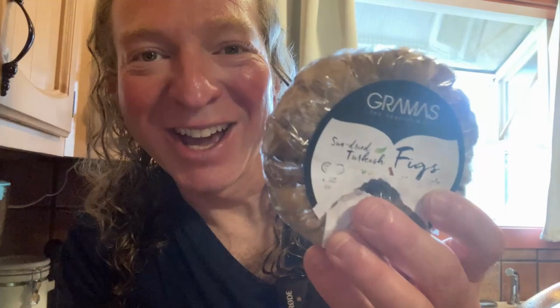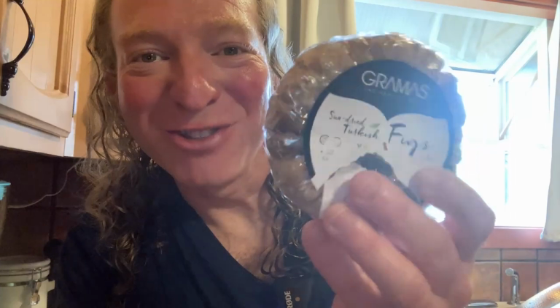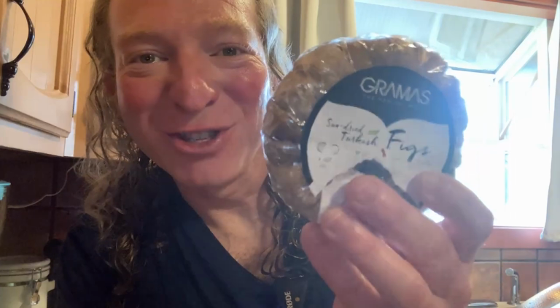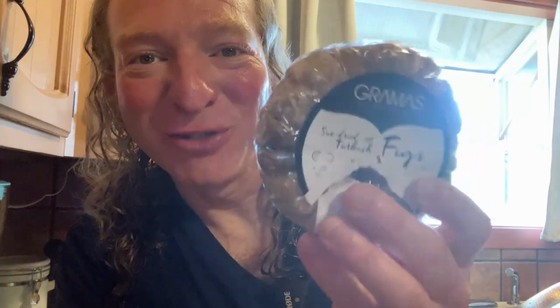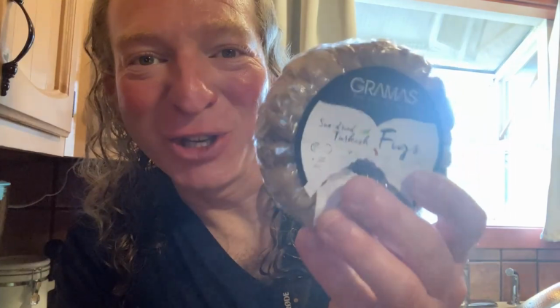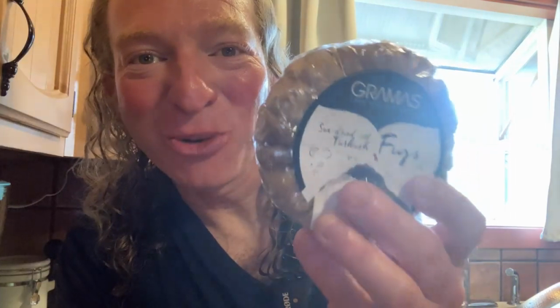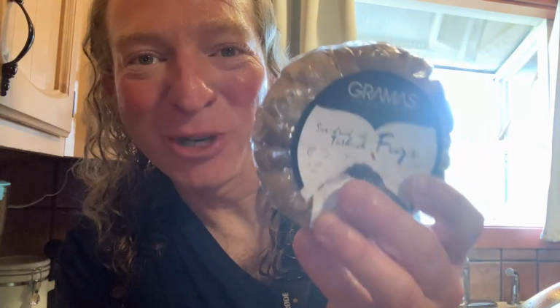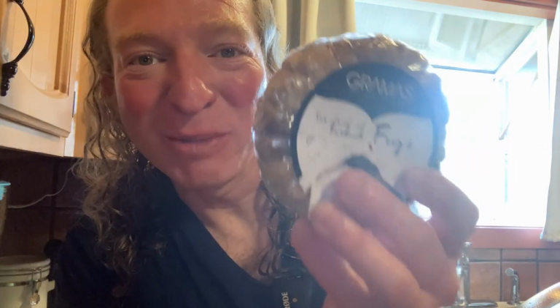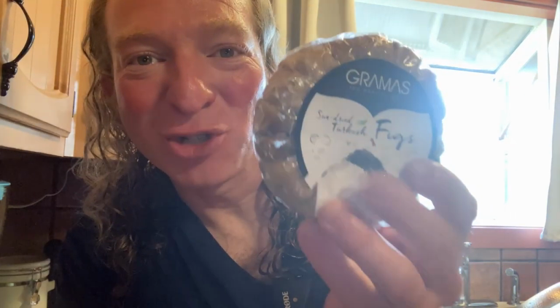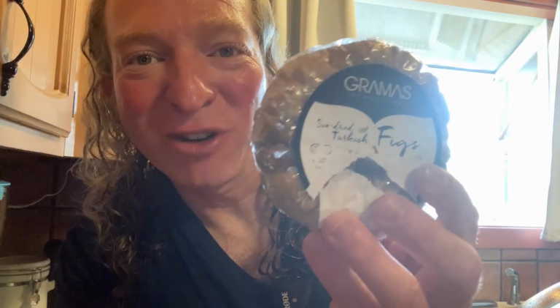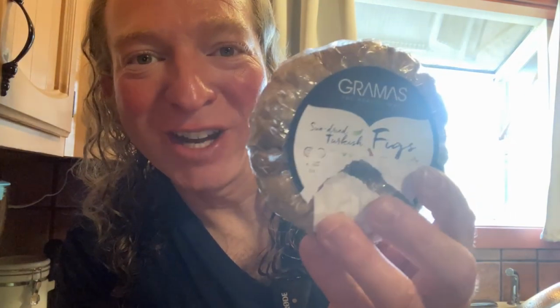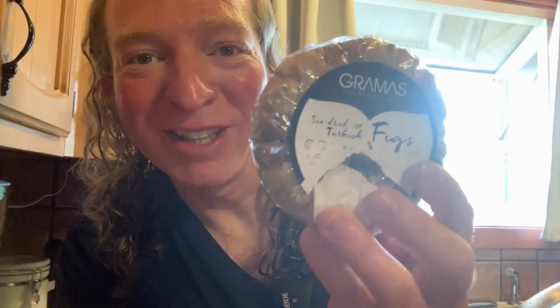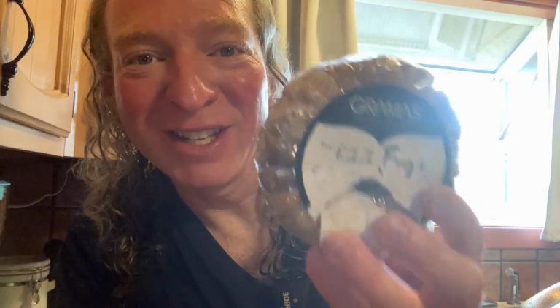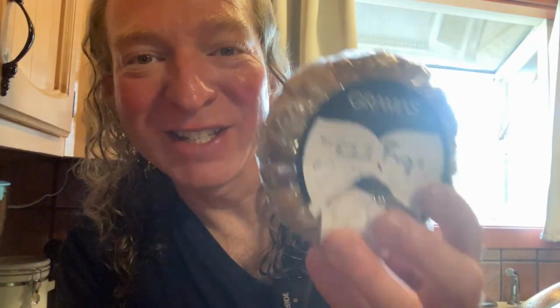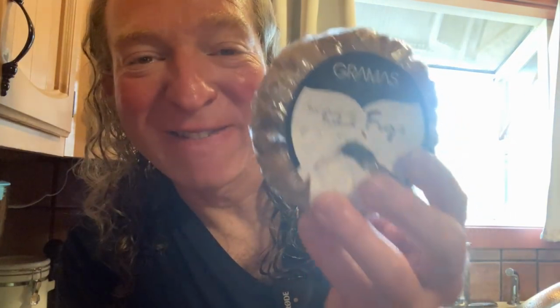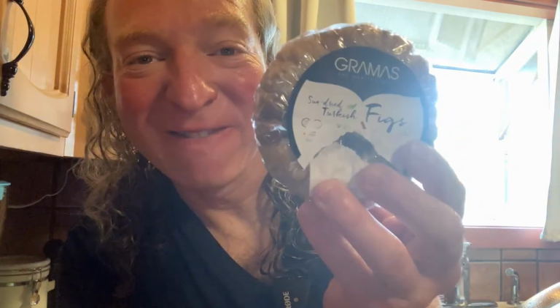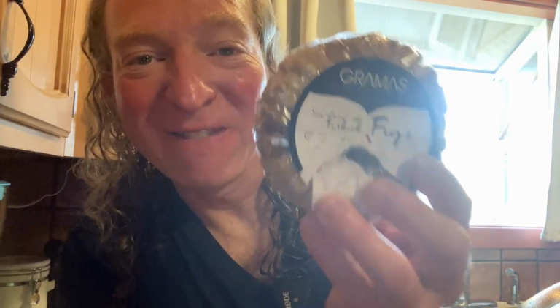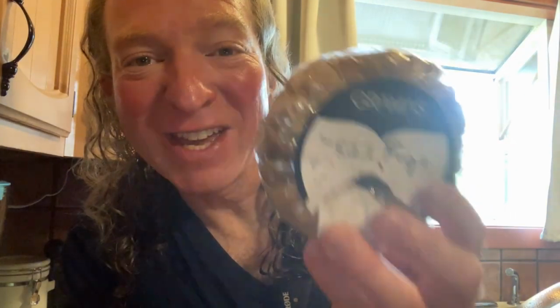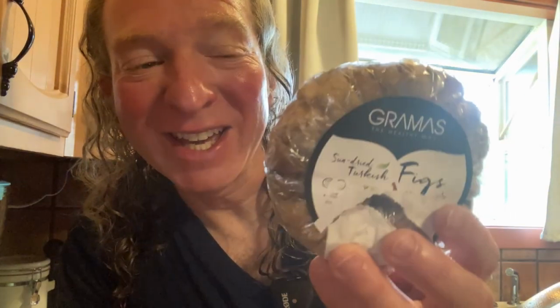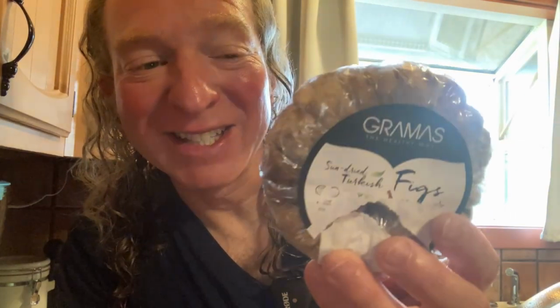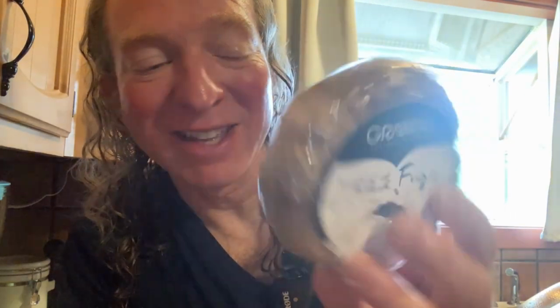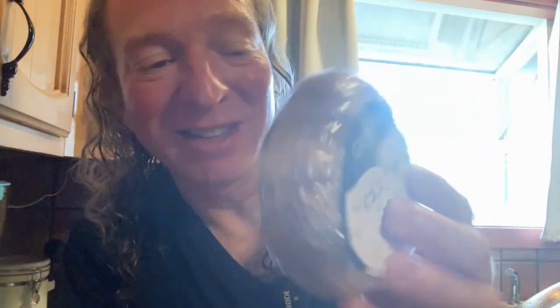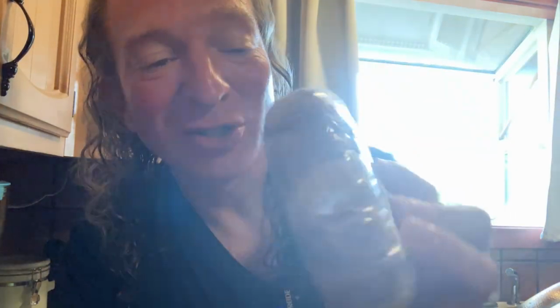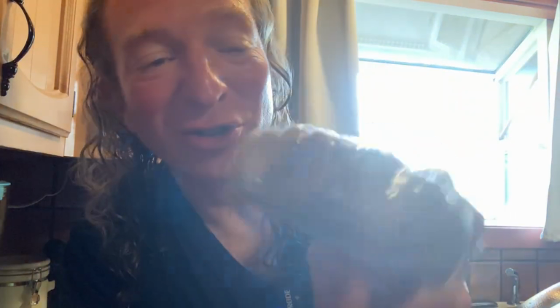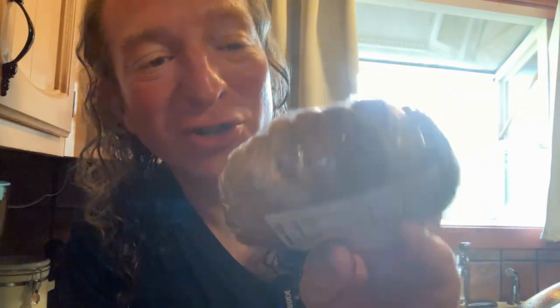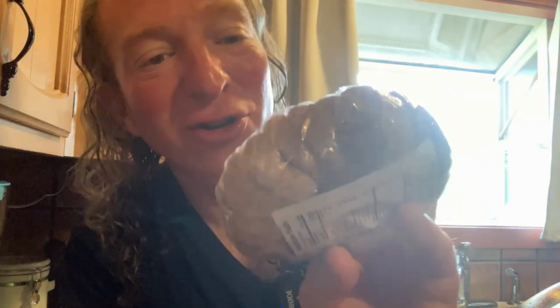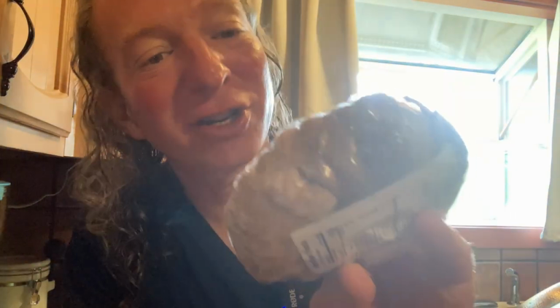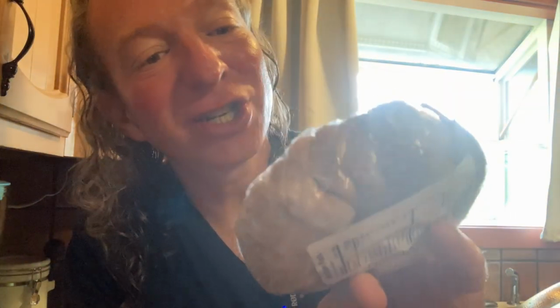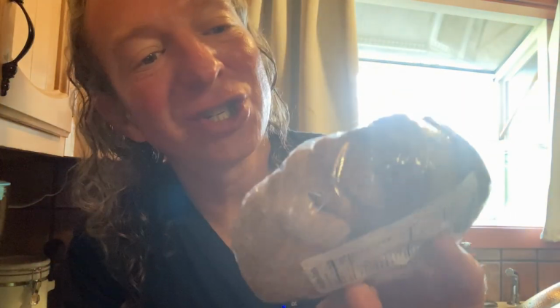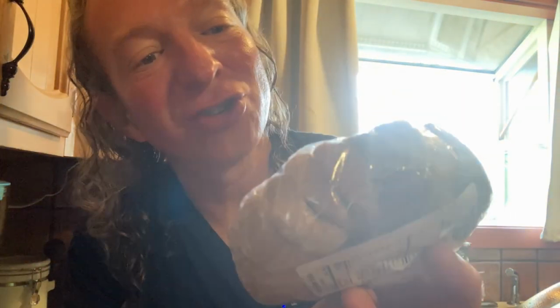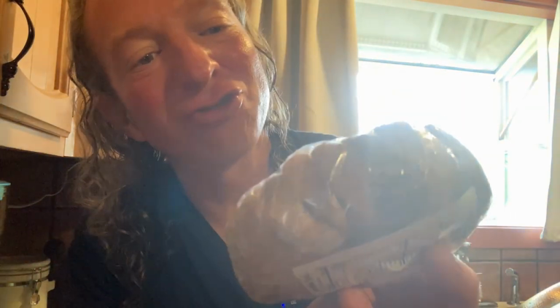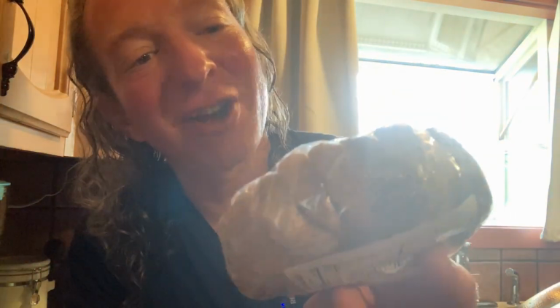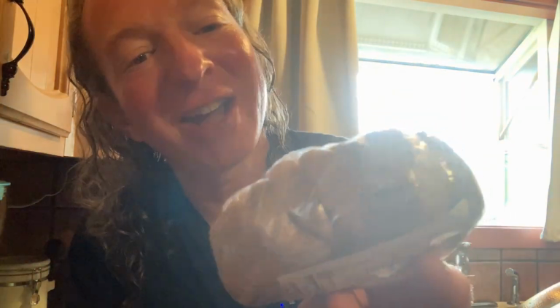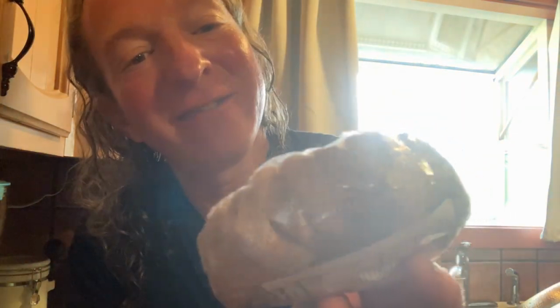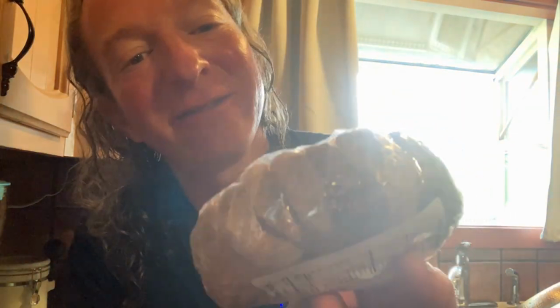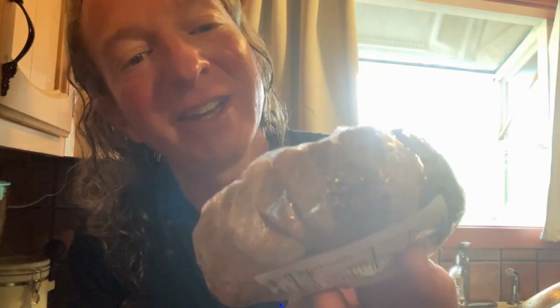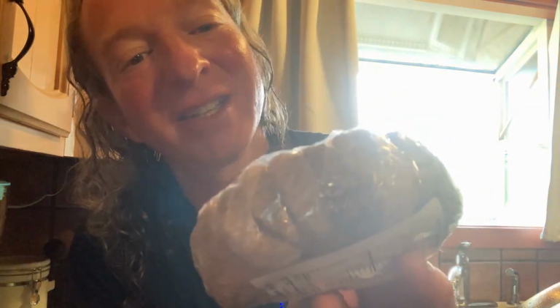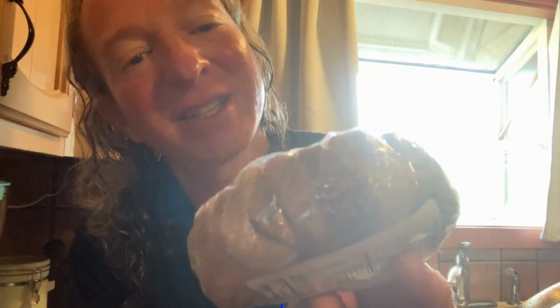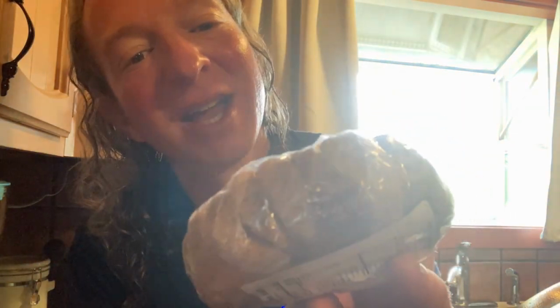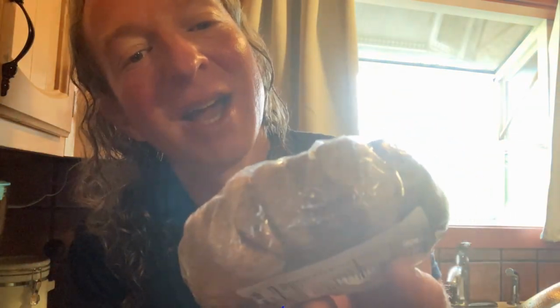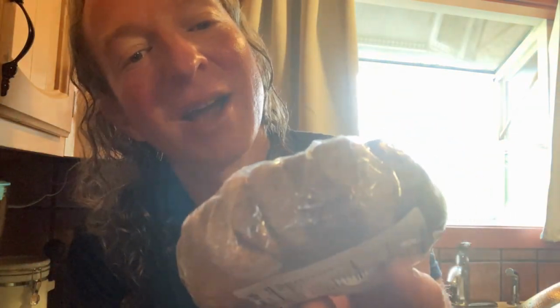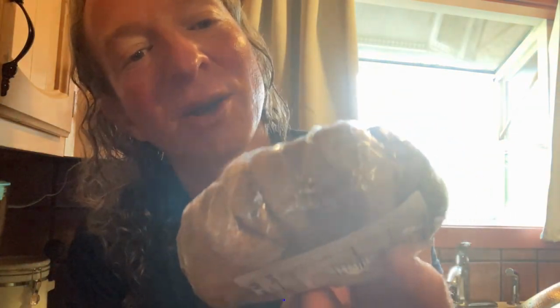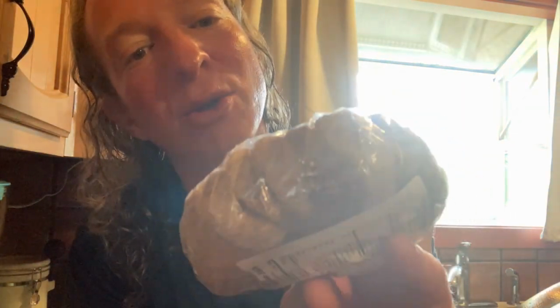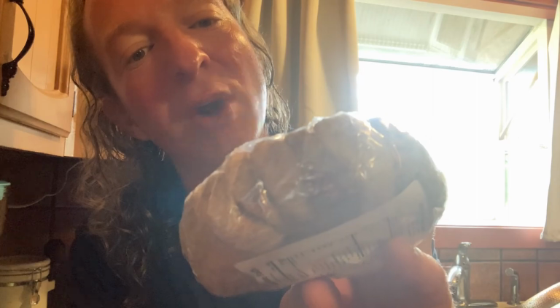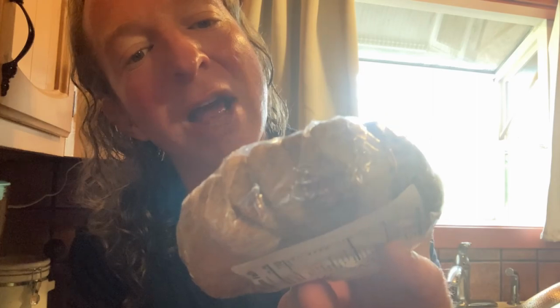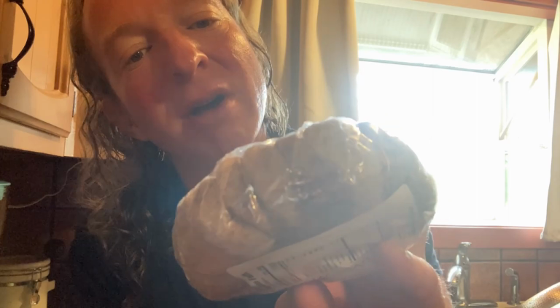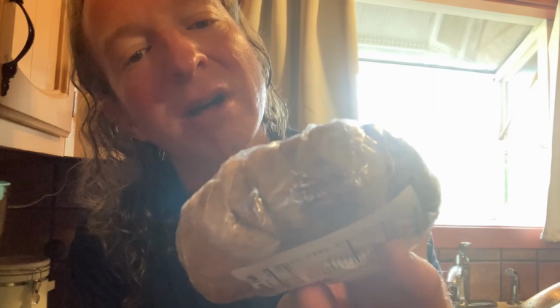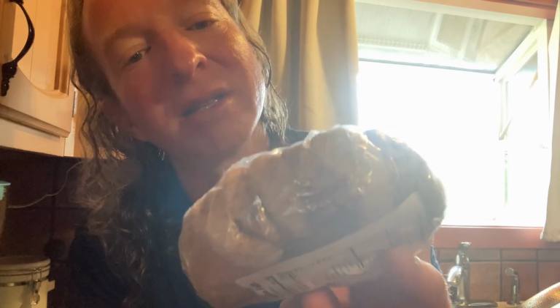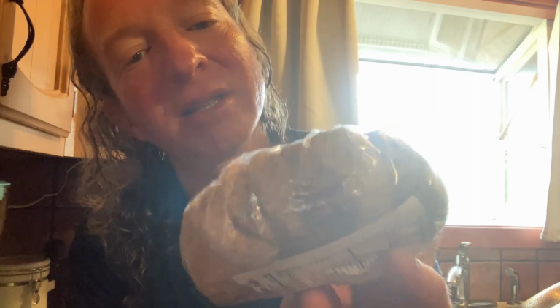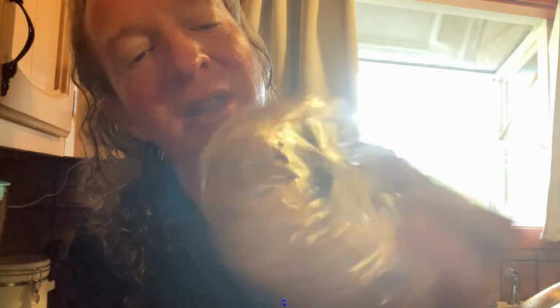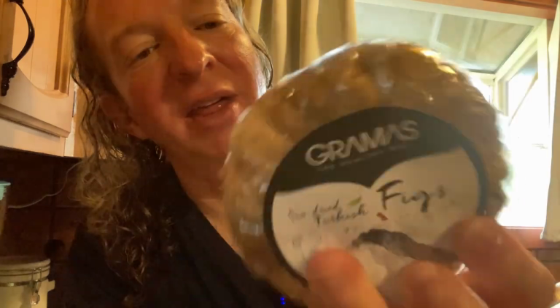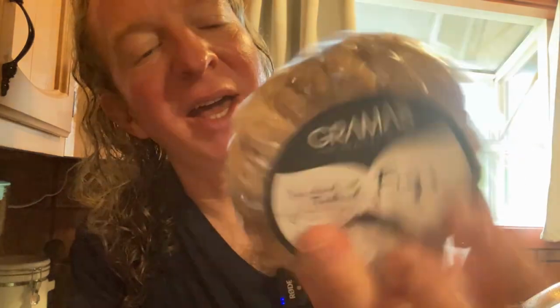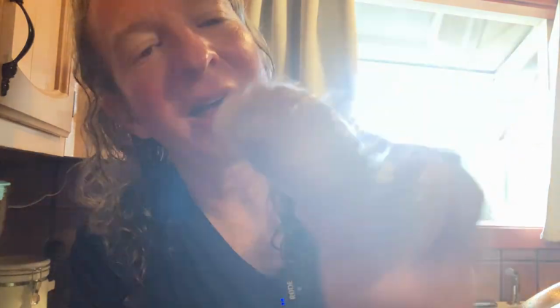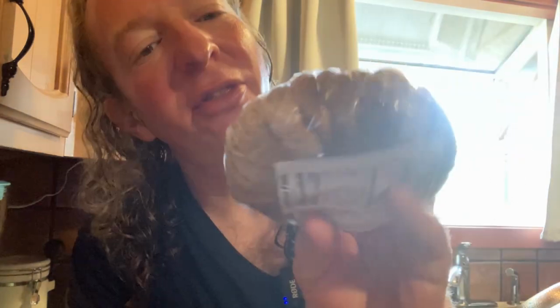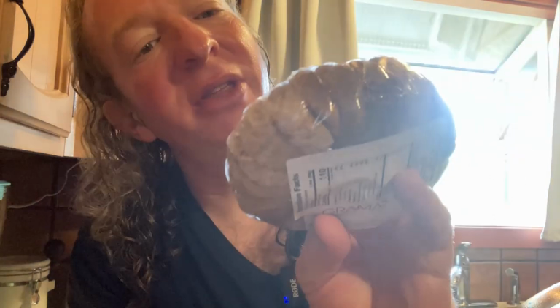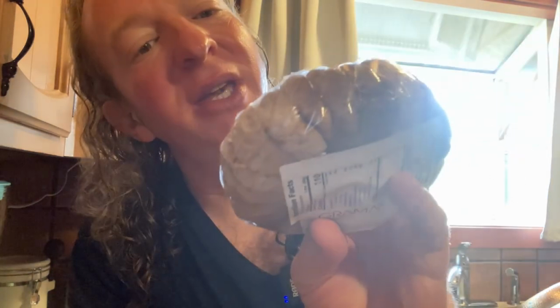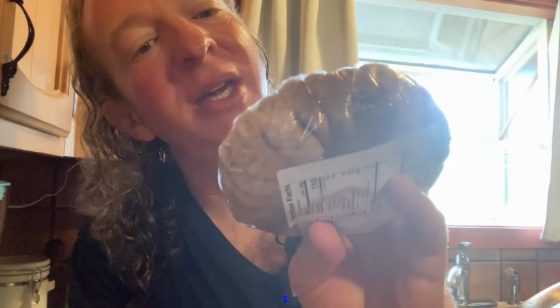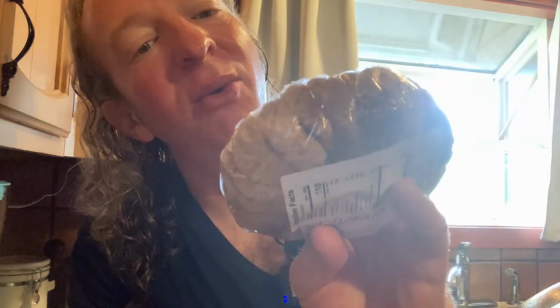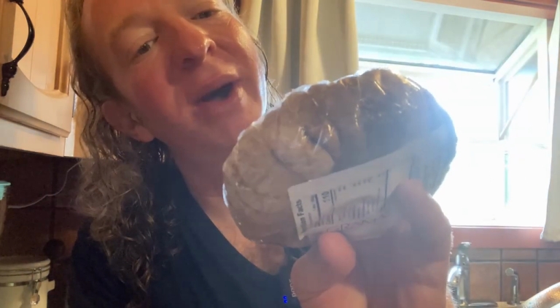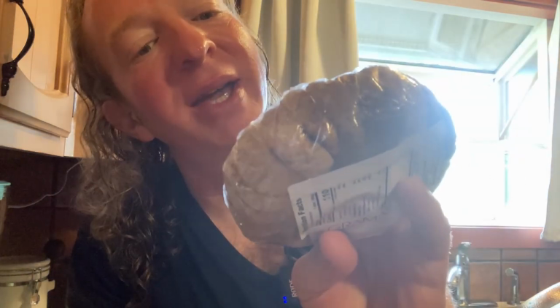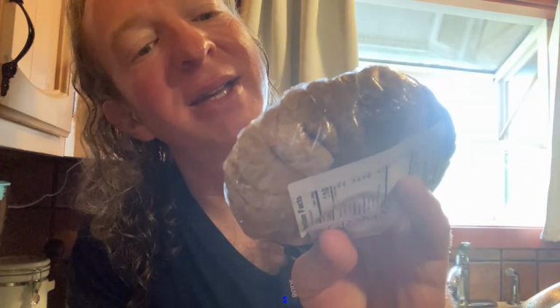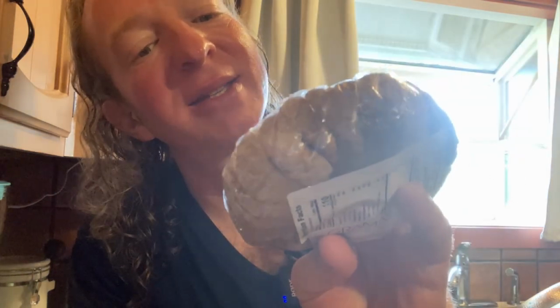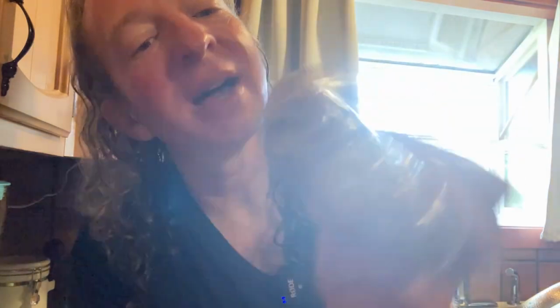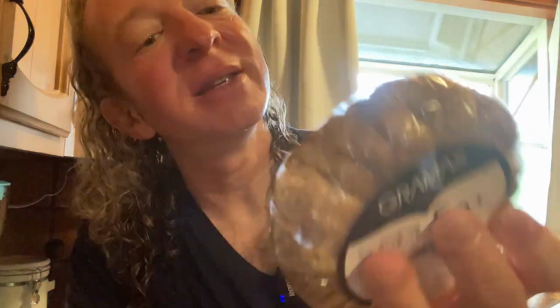Hi, in this video we're going to be trying these figs. These are Turkish dried figs, Grandma's, the healthy way it says.